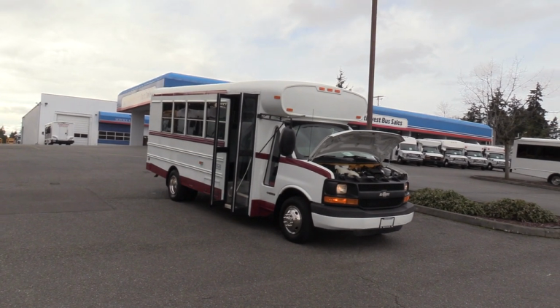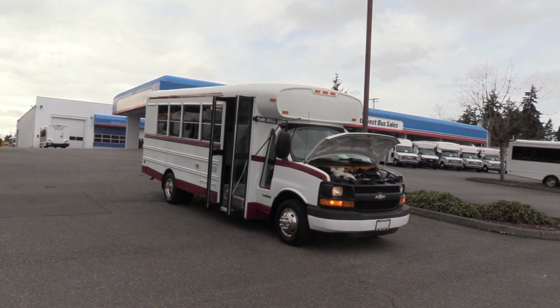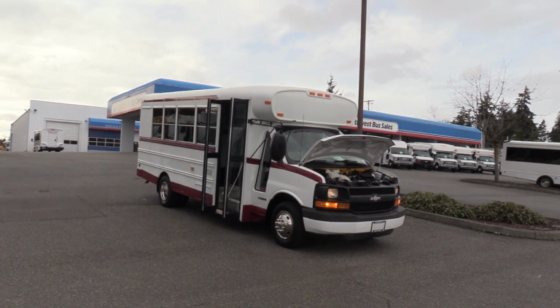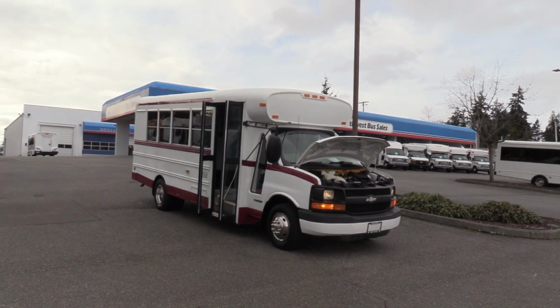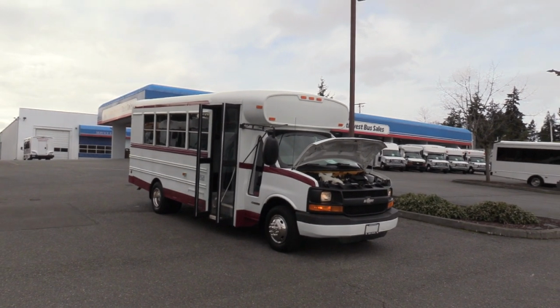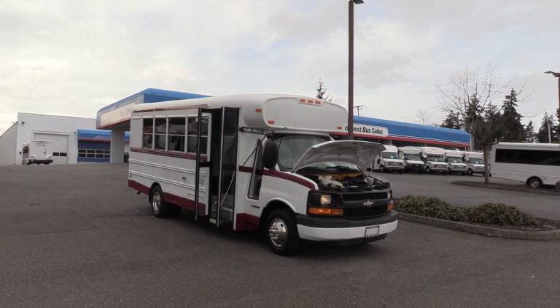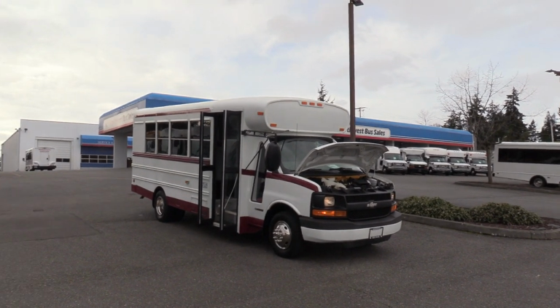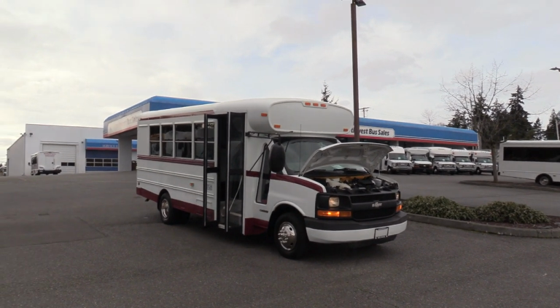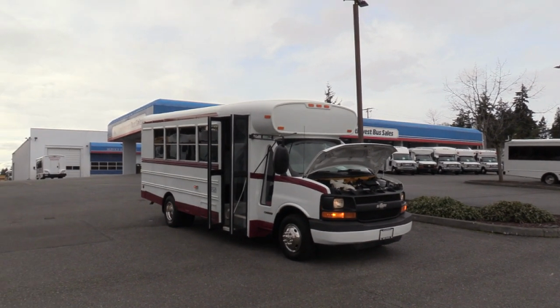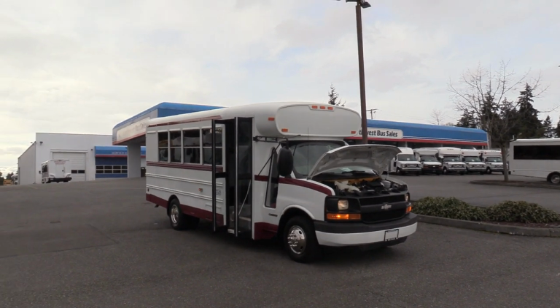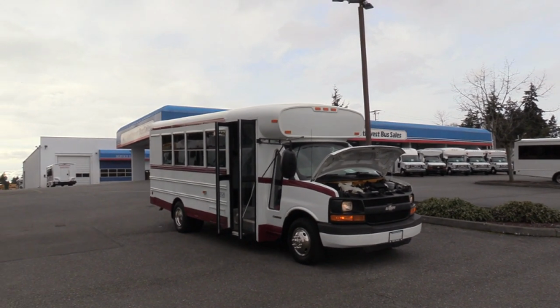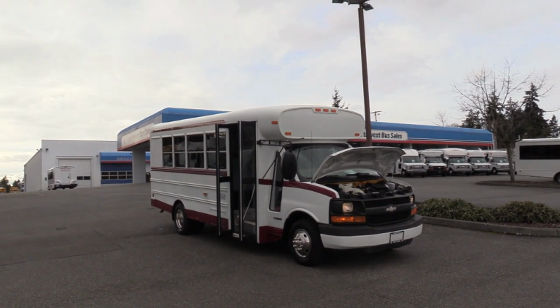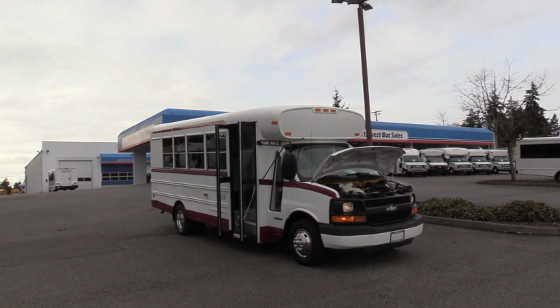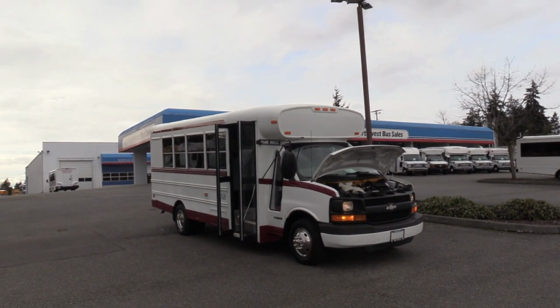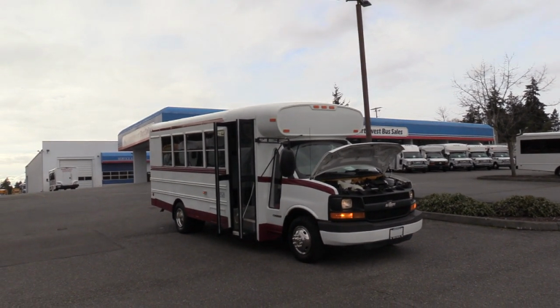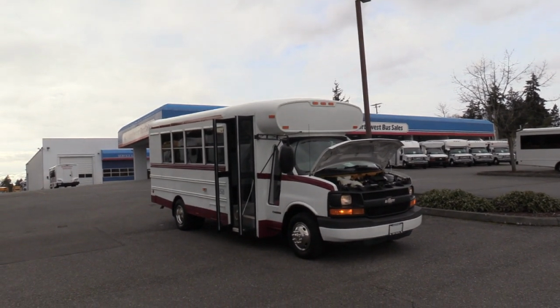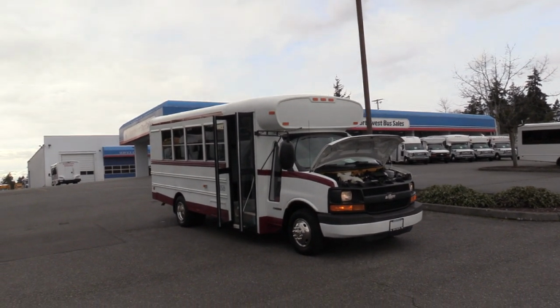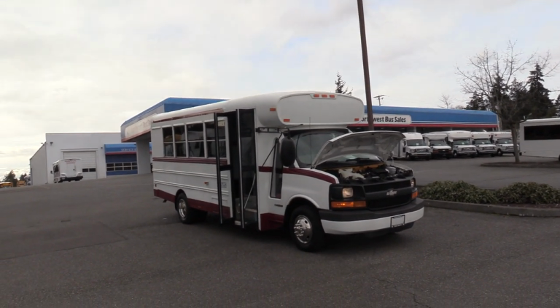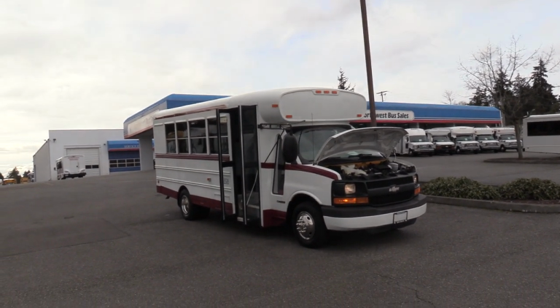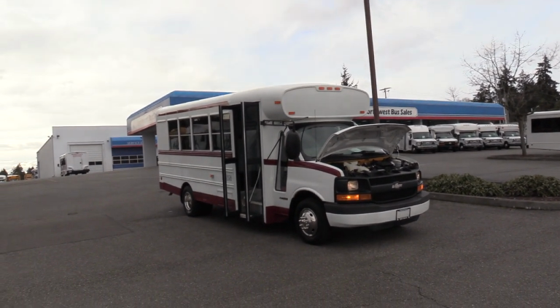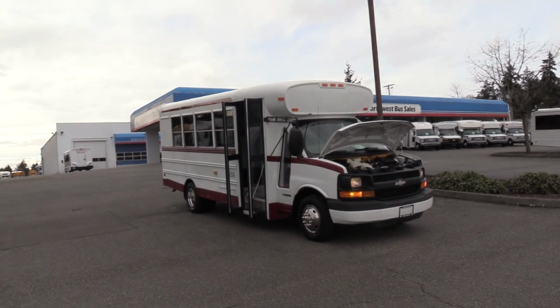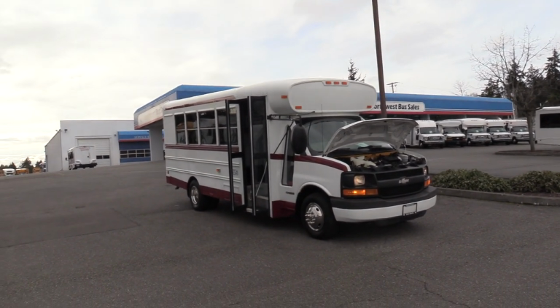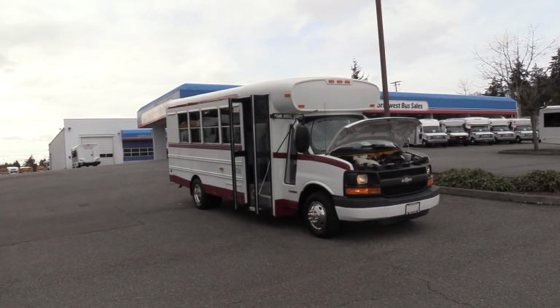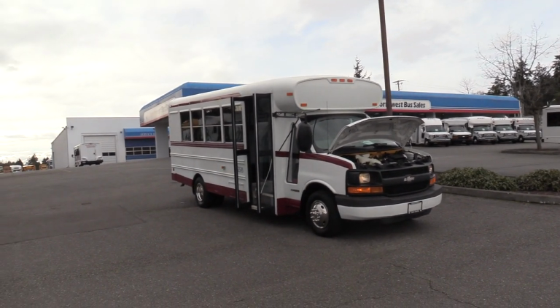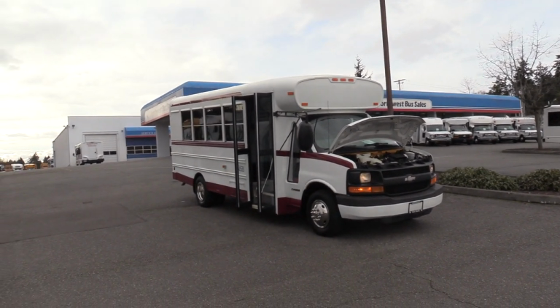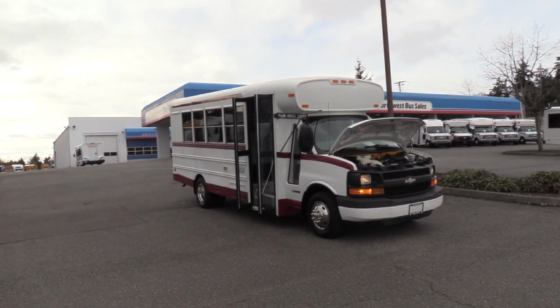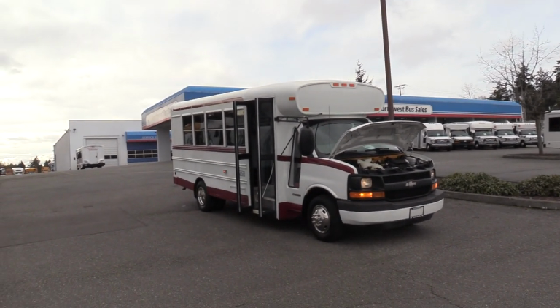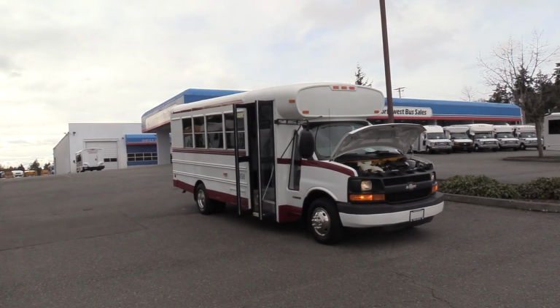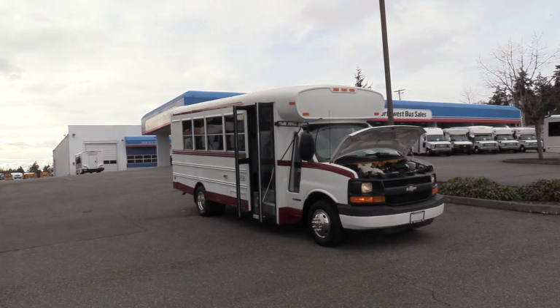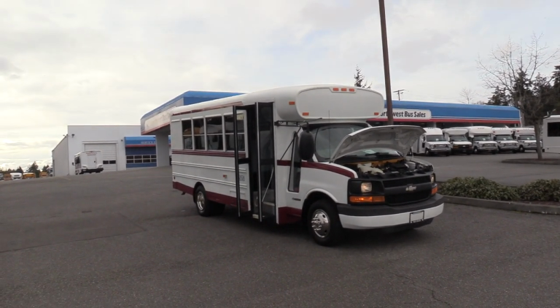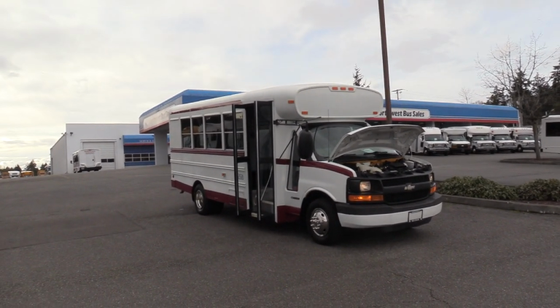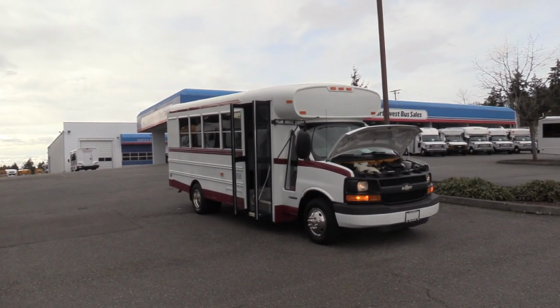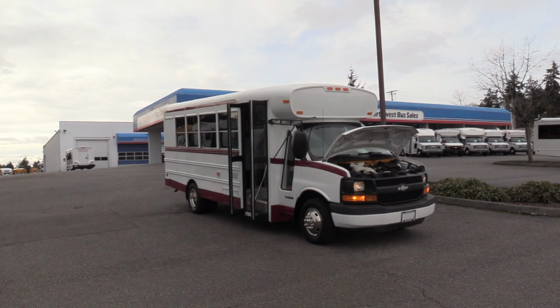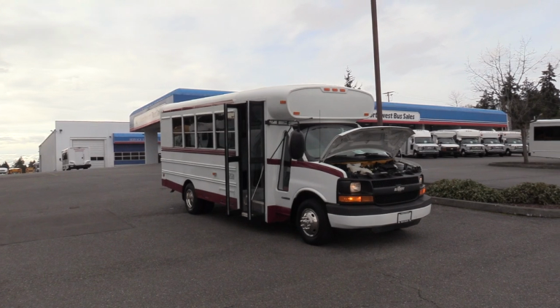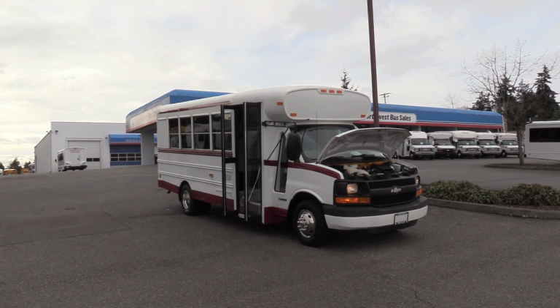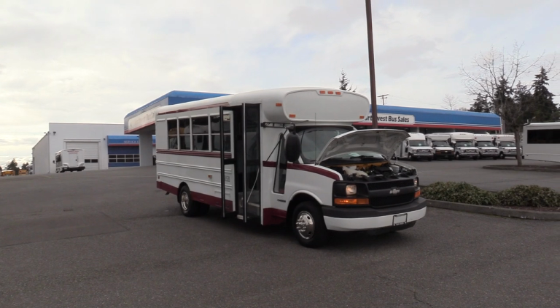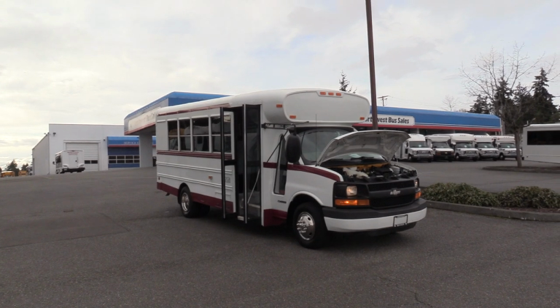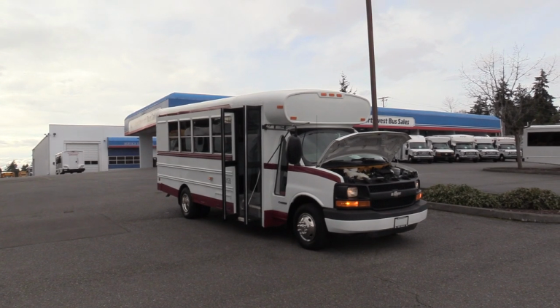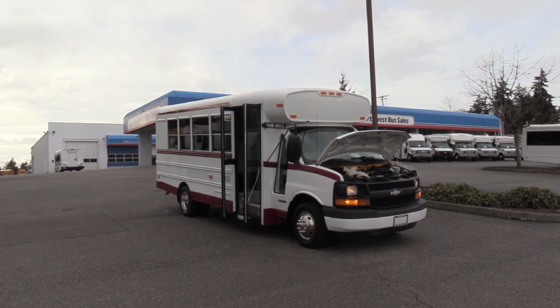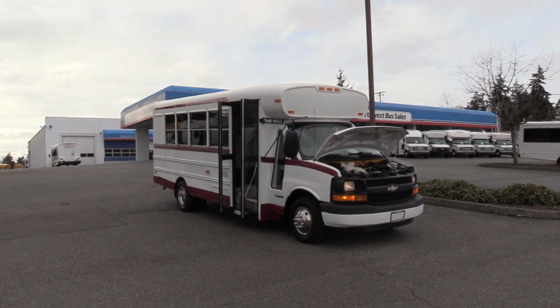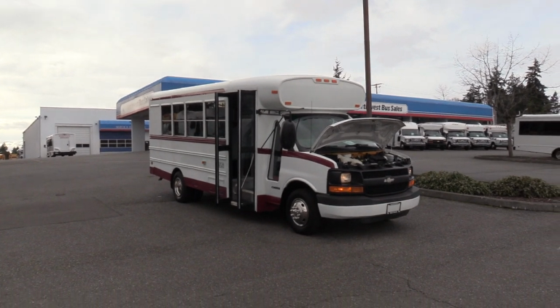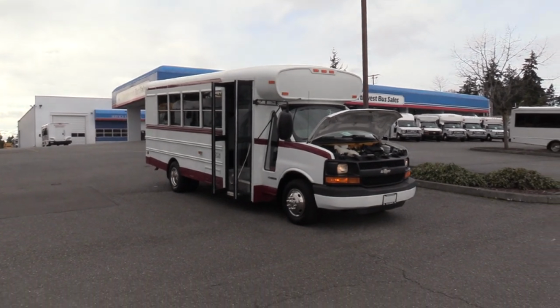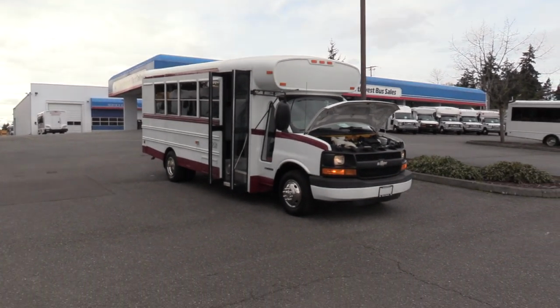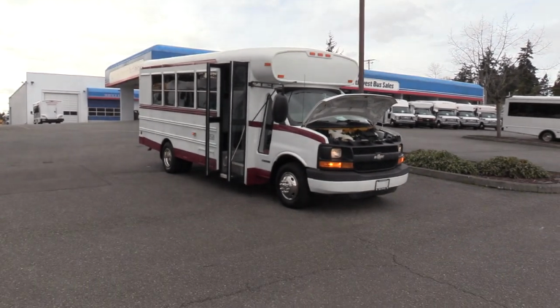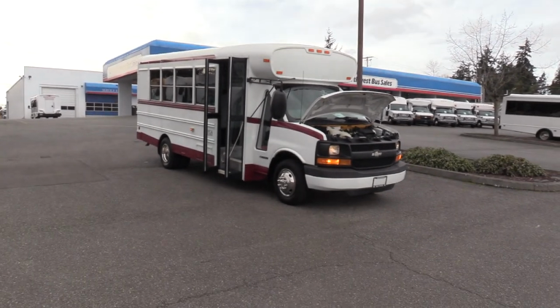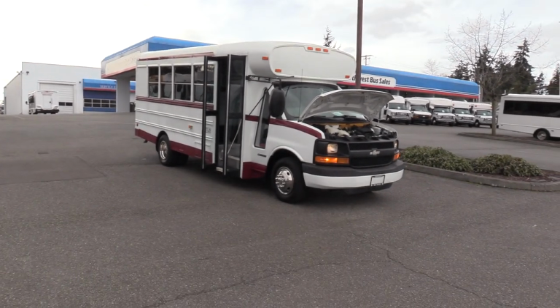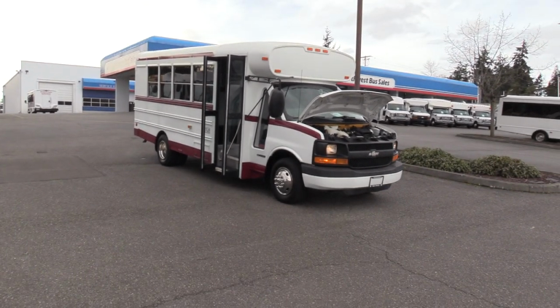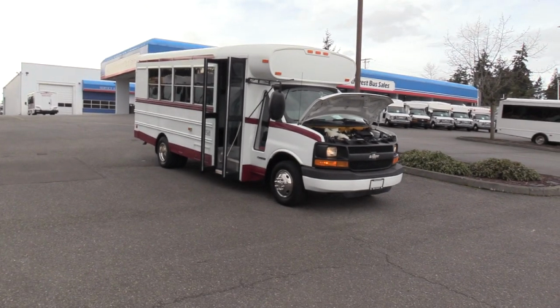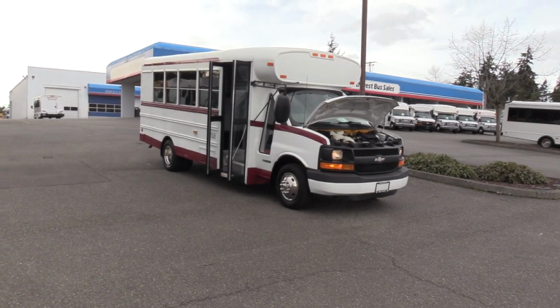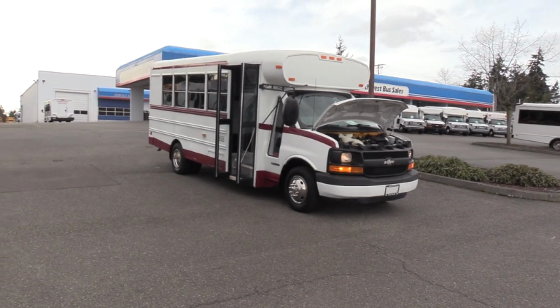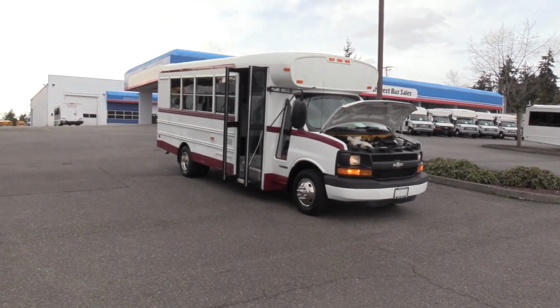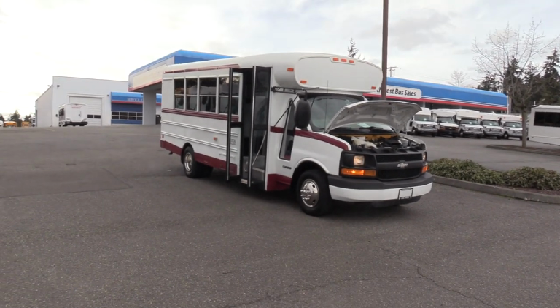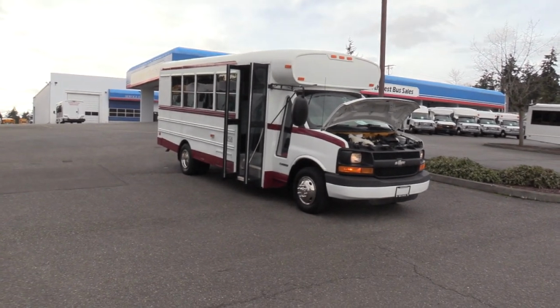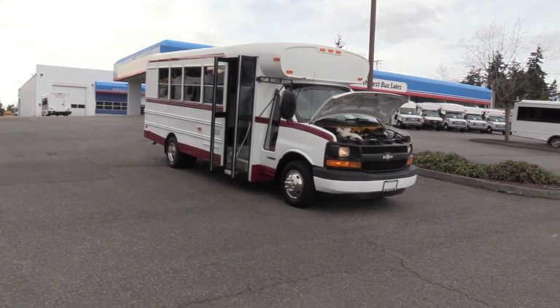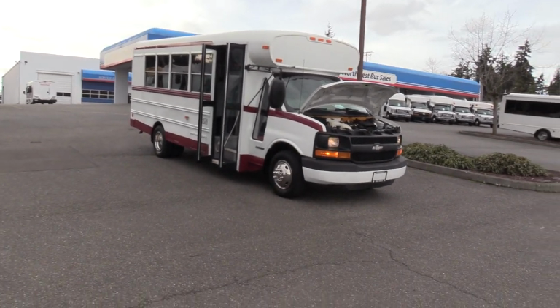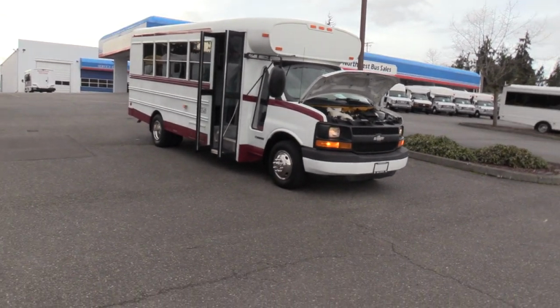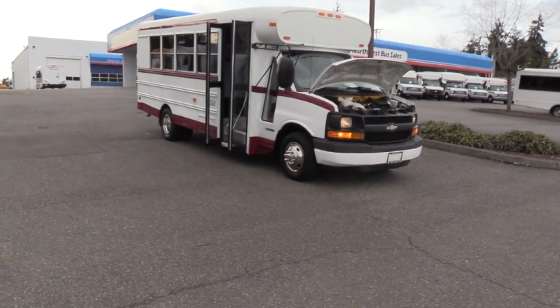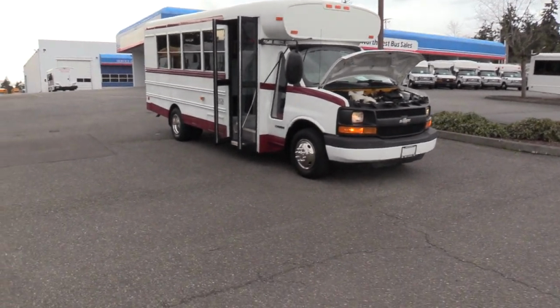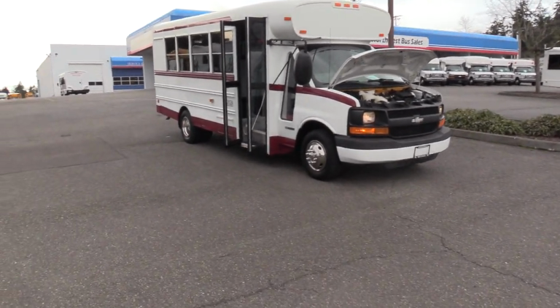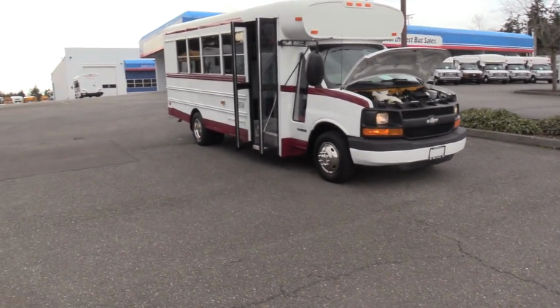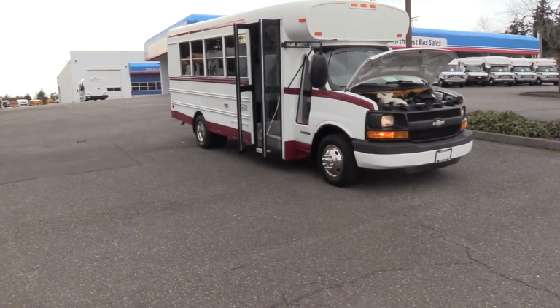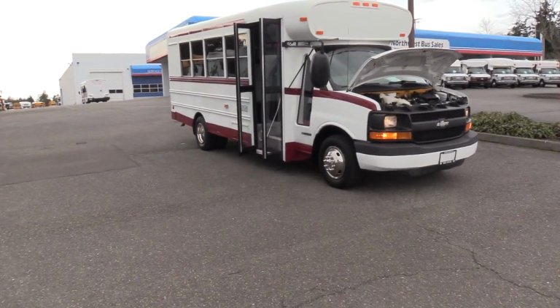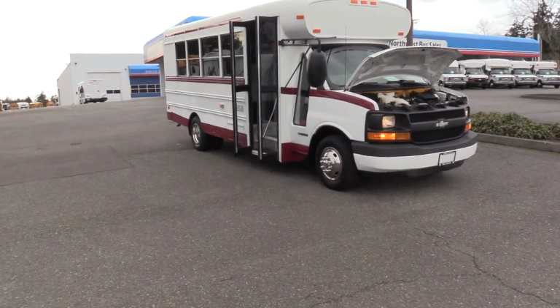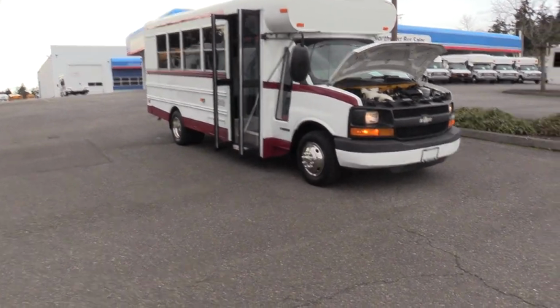It's got some pretty cool features — equipped with AC, high back seats, reading lights, and radiant heat. I'm excited to show it to you. Let's check it out.